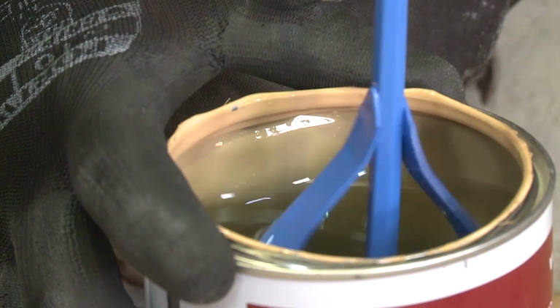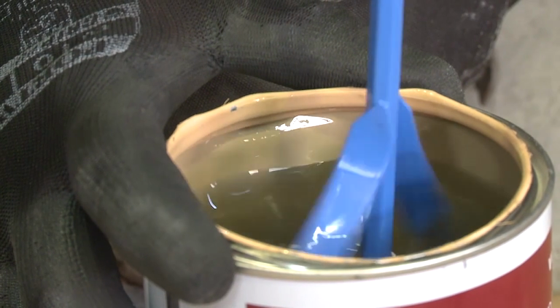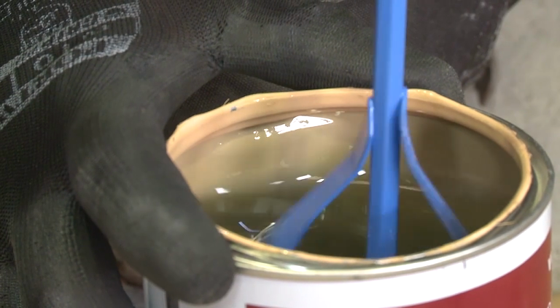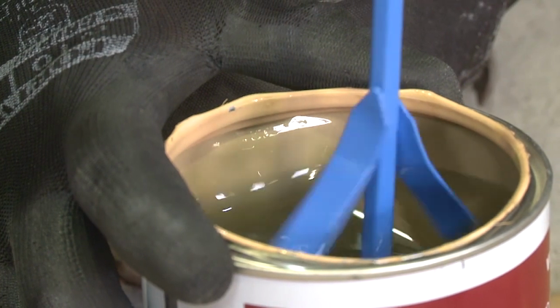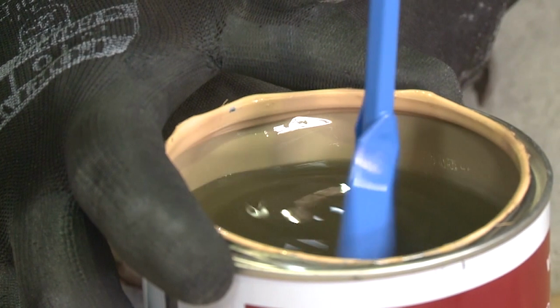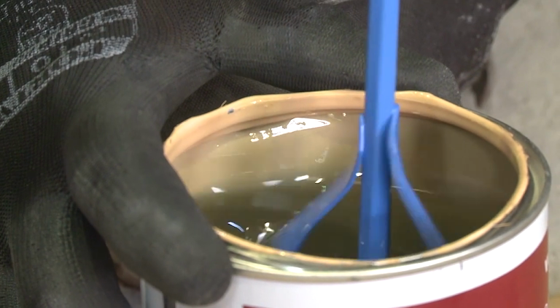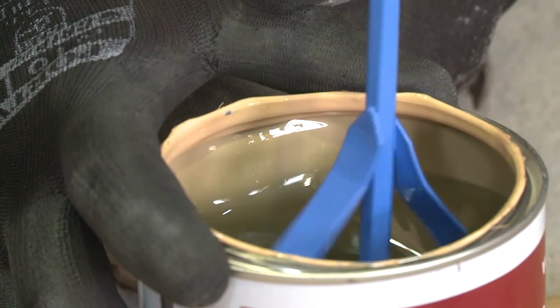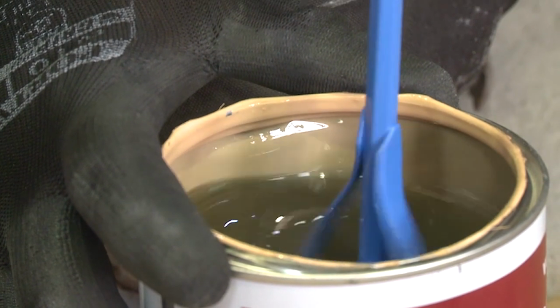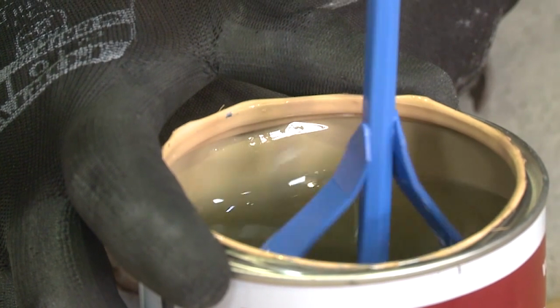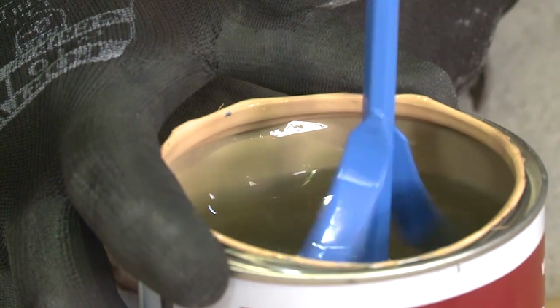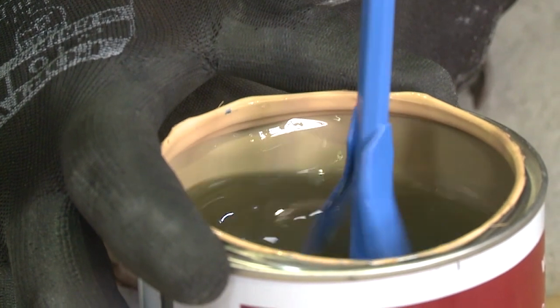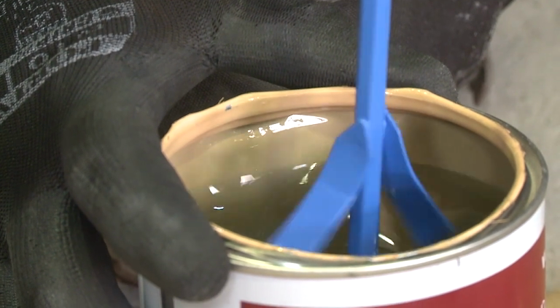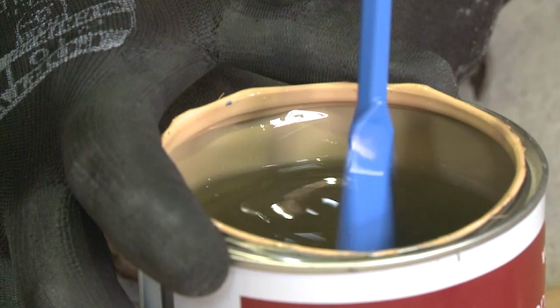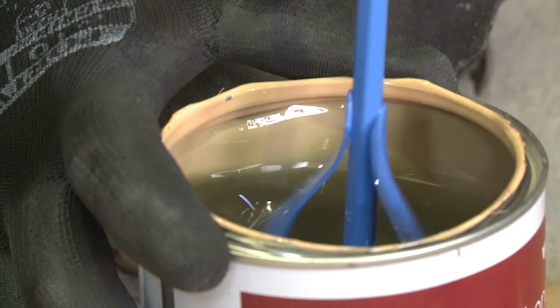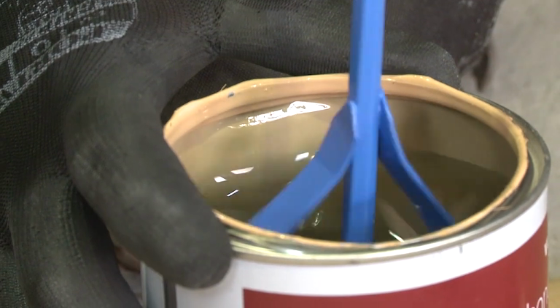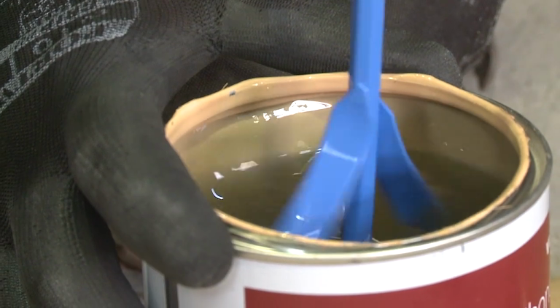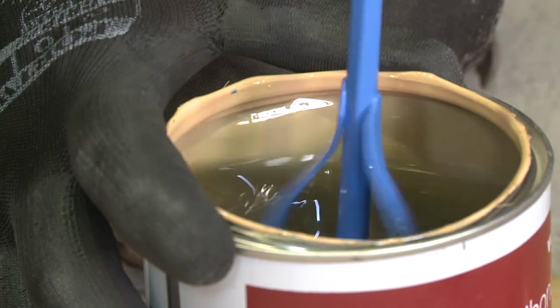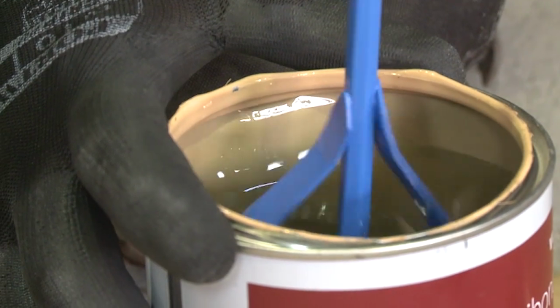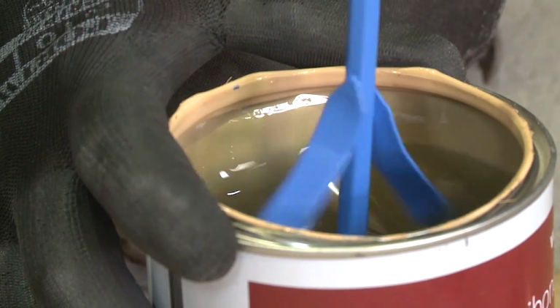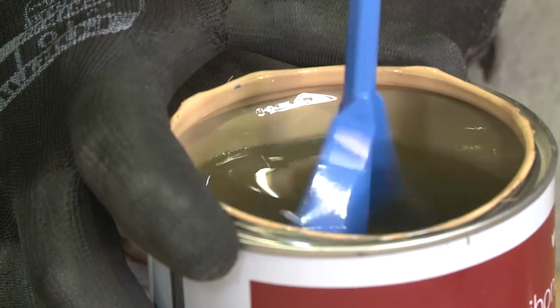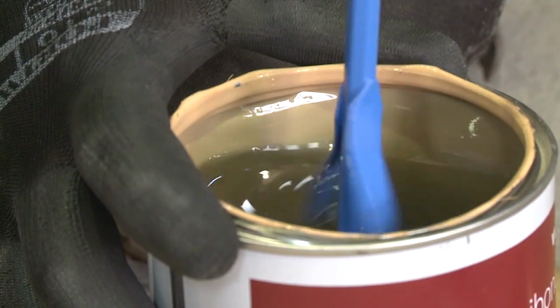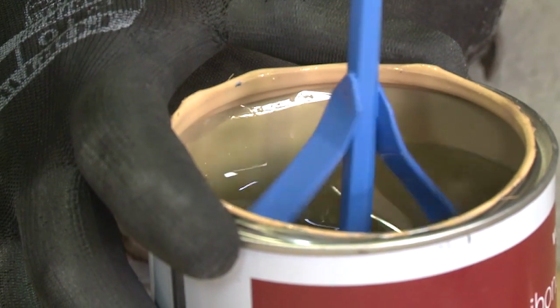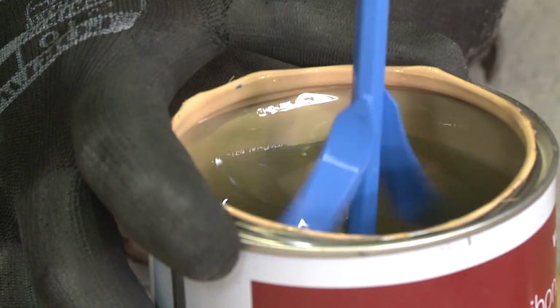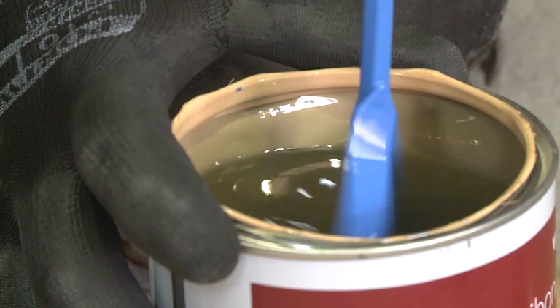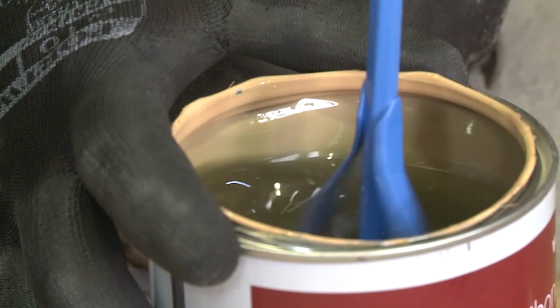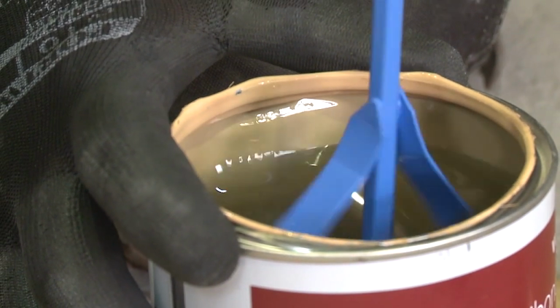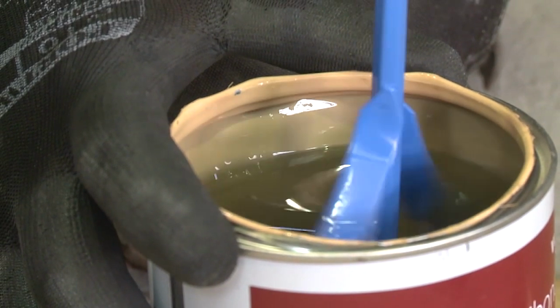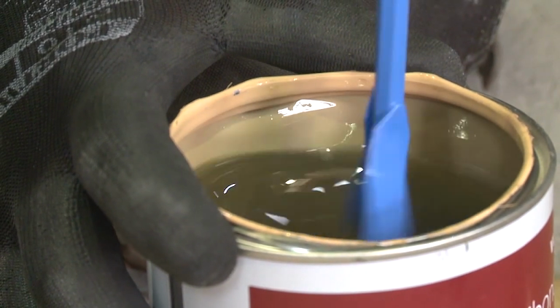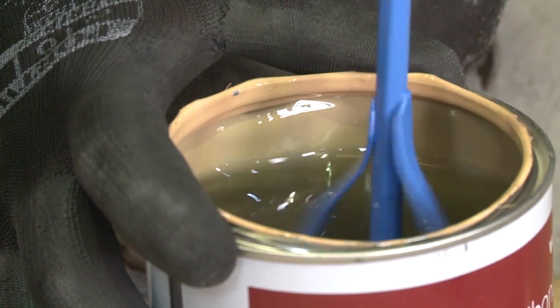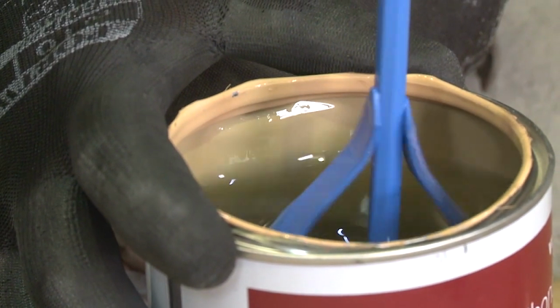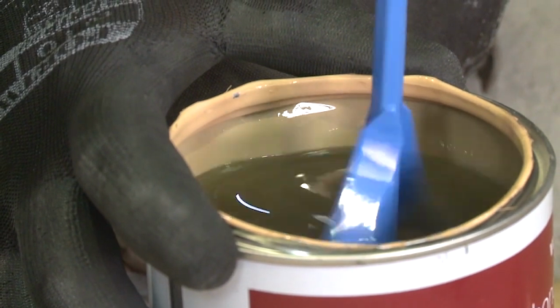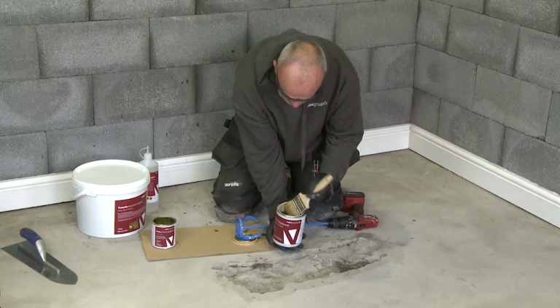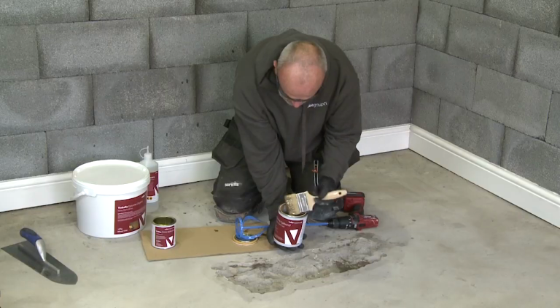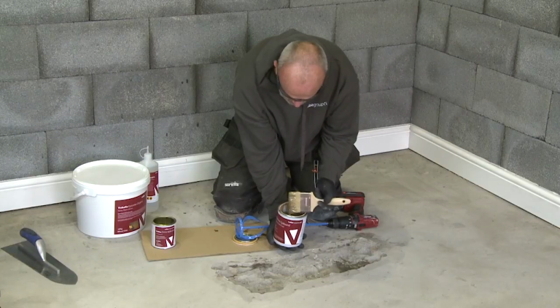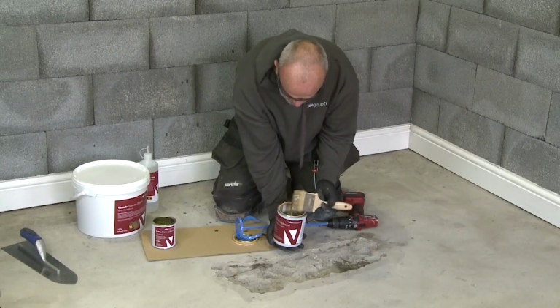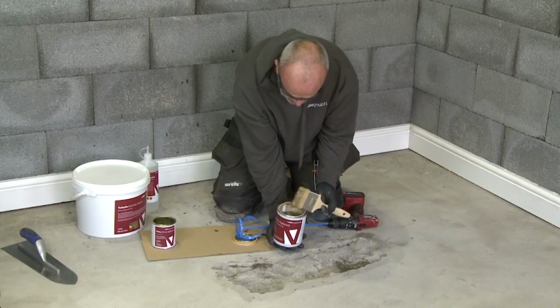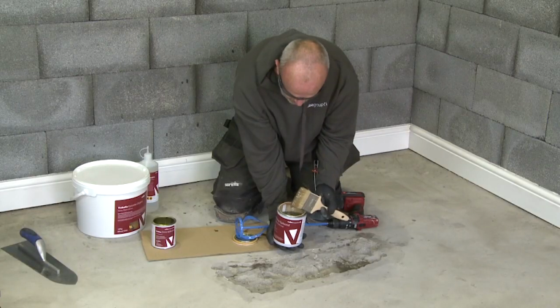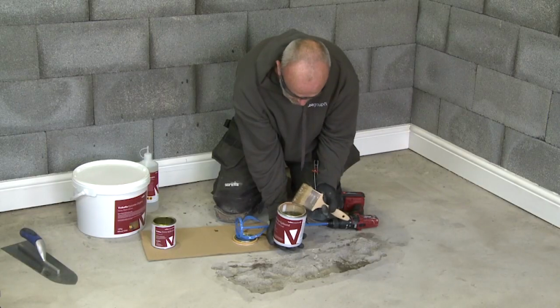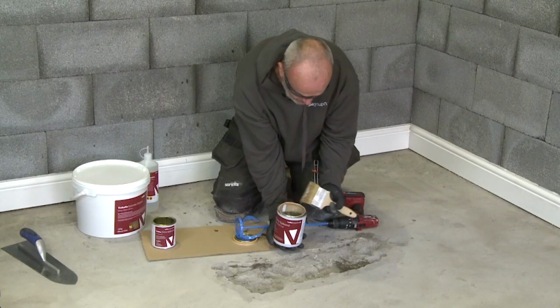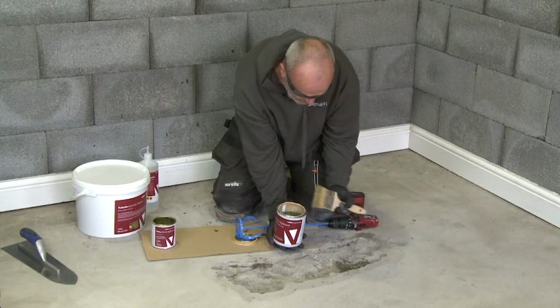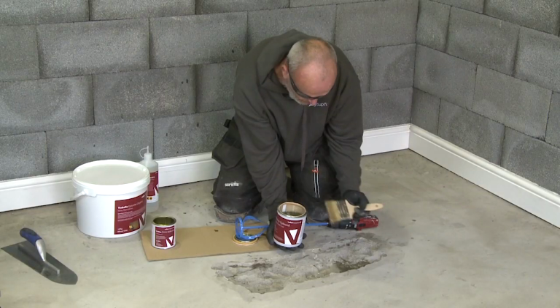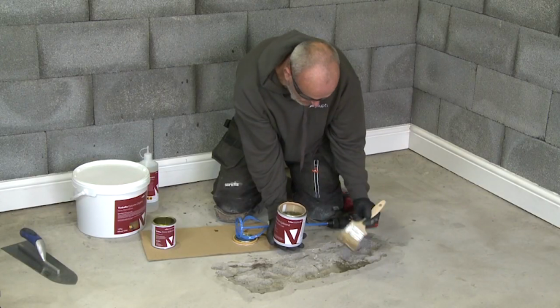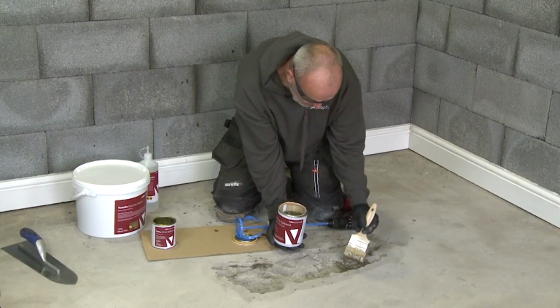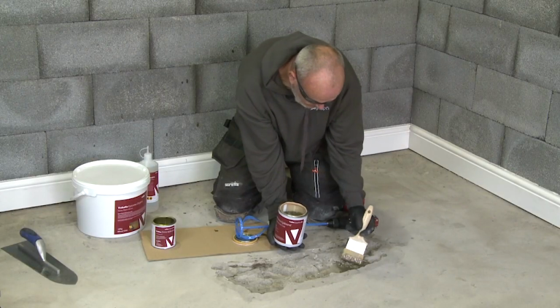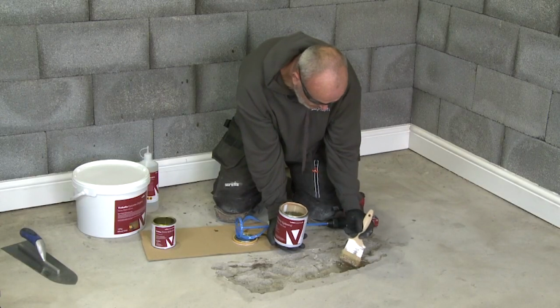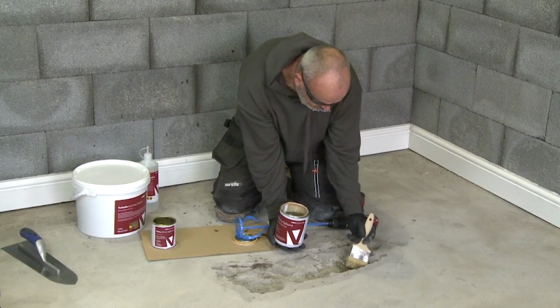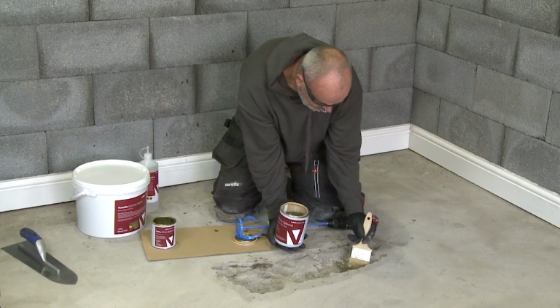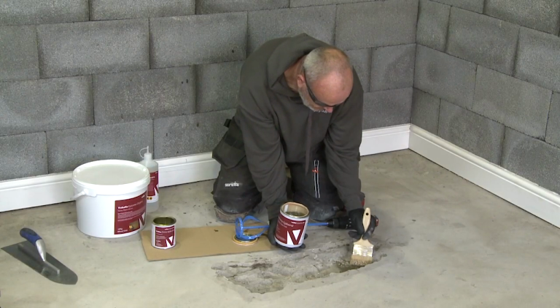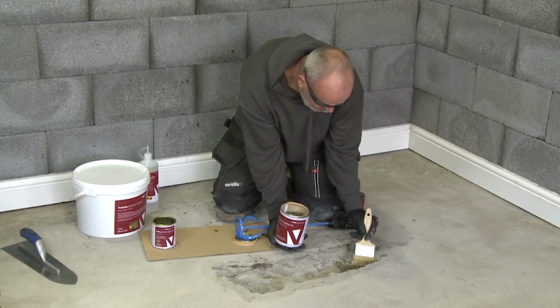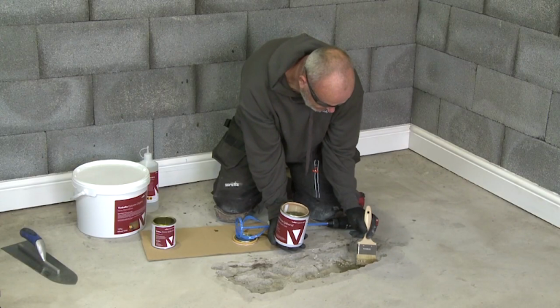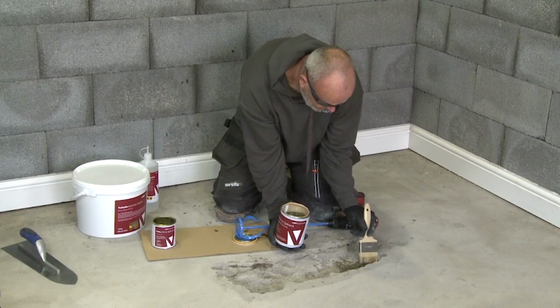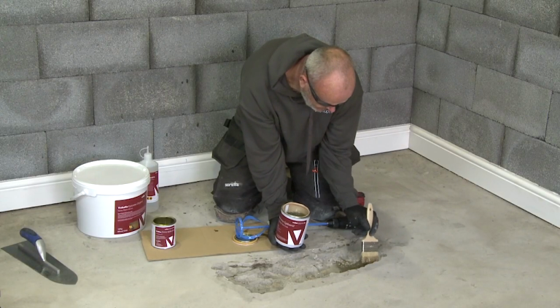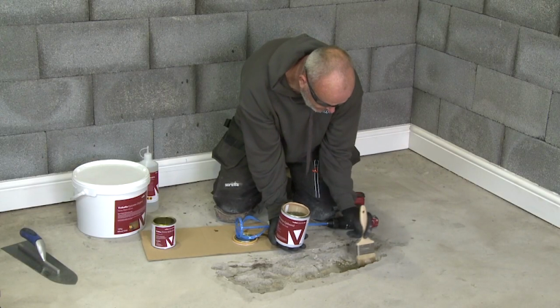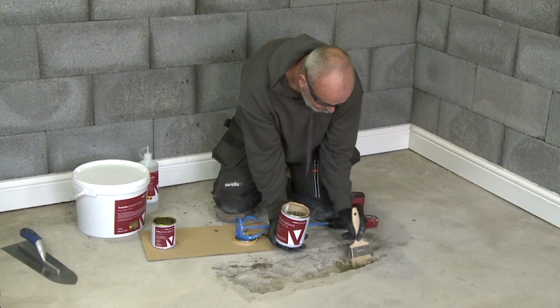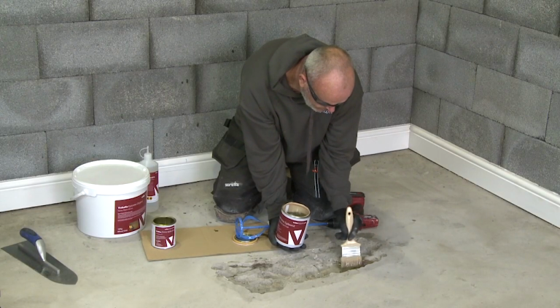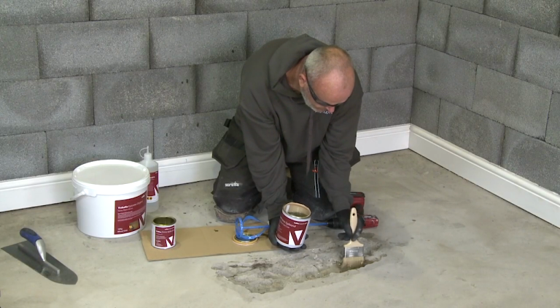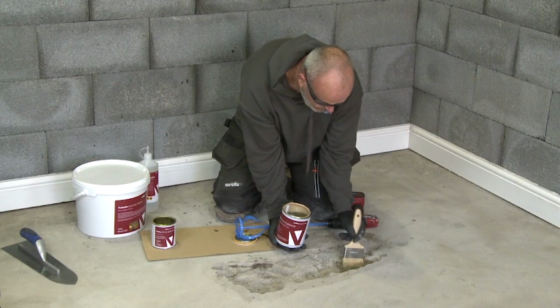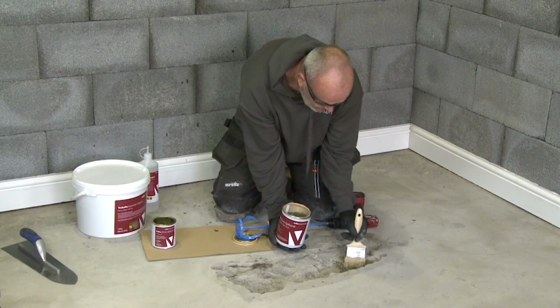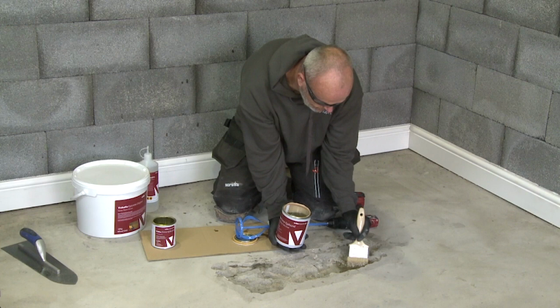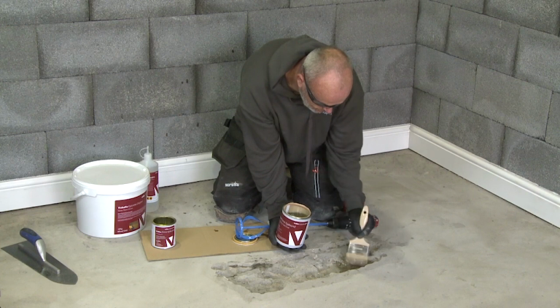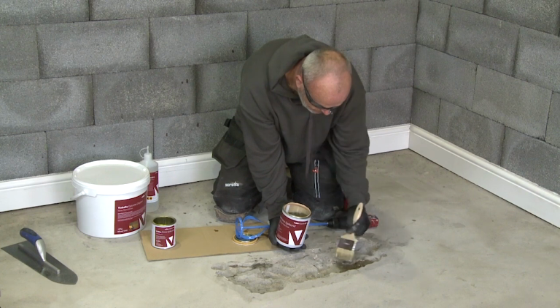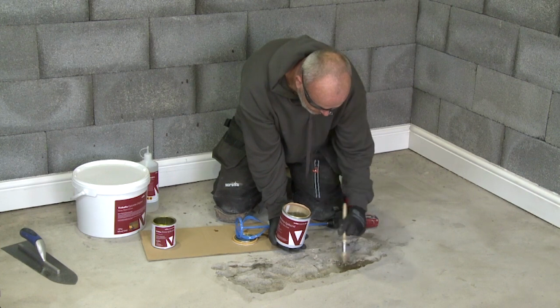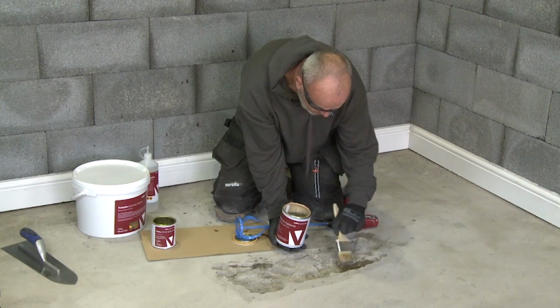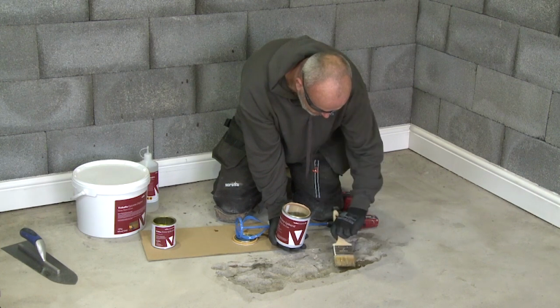Mix and apply Vuba Epibon Tat Coat and brush onto the working surface. Ensure edges are fully wetted.